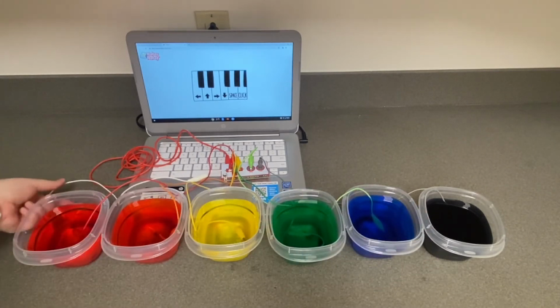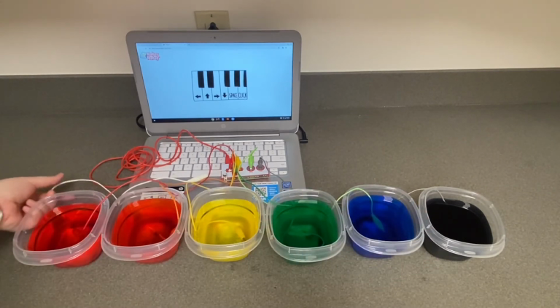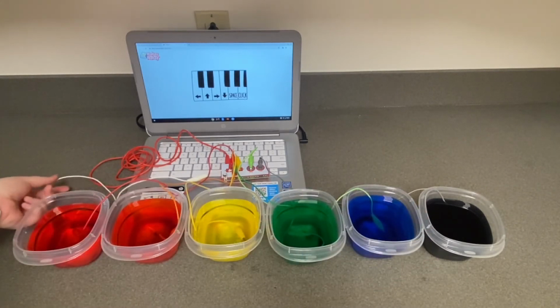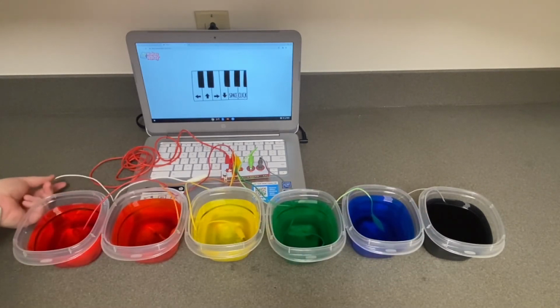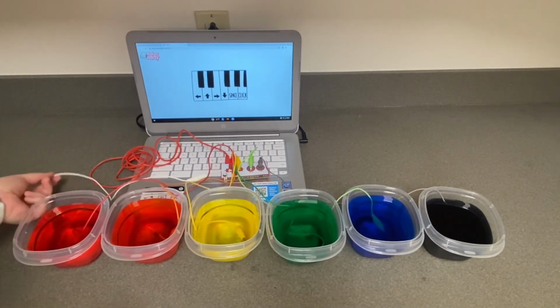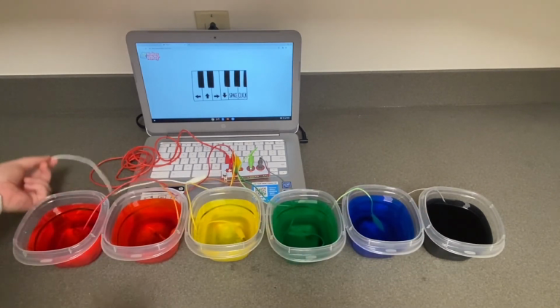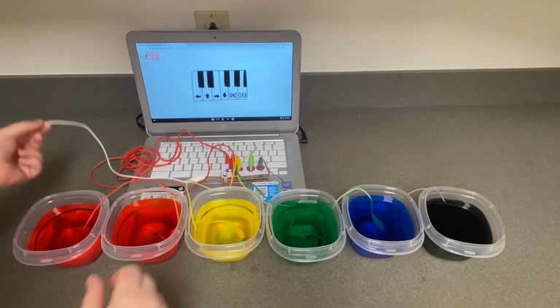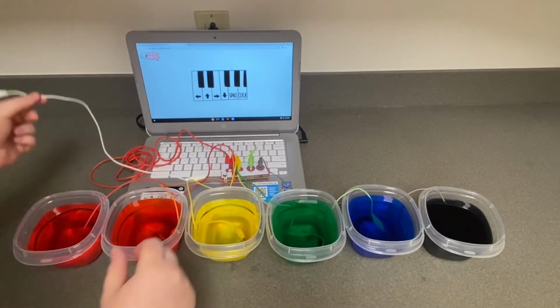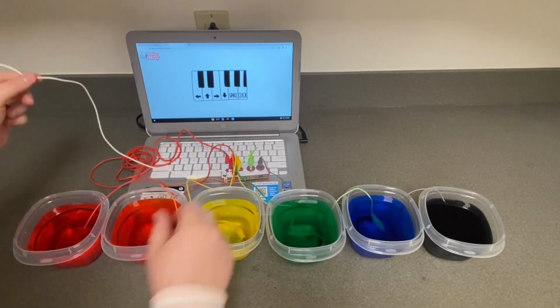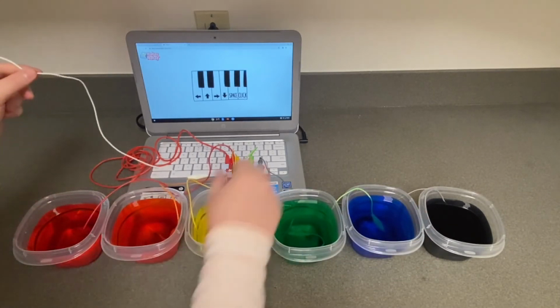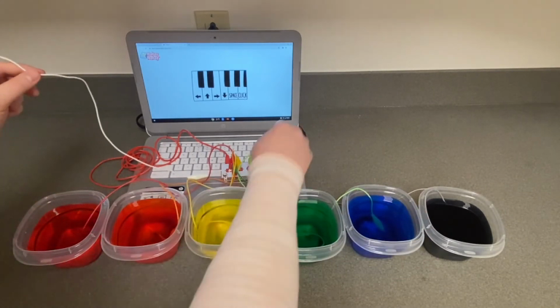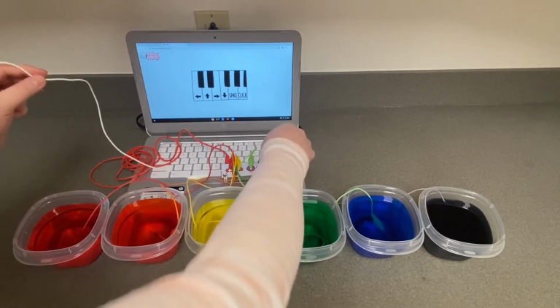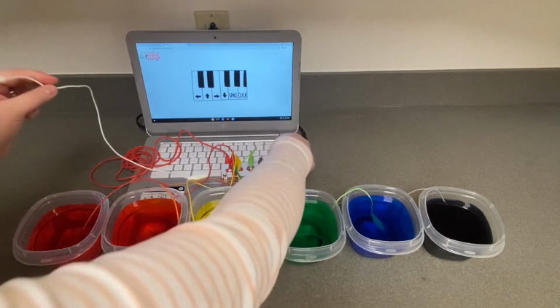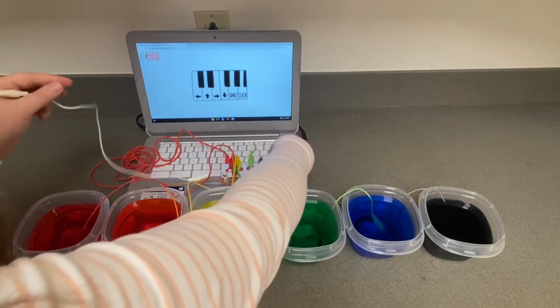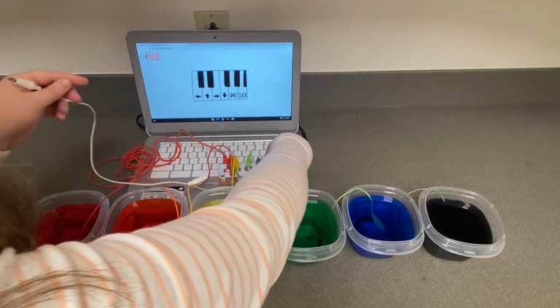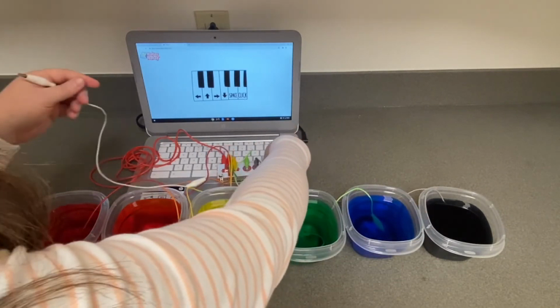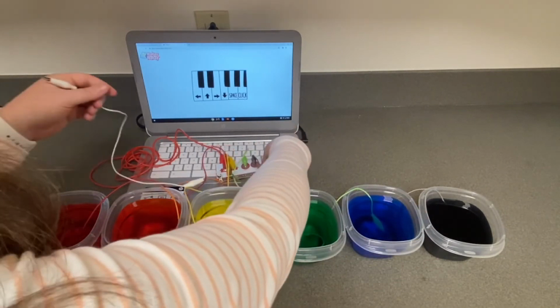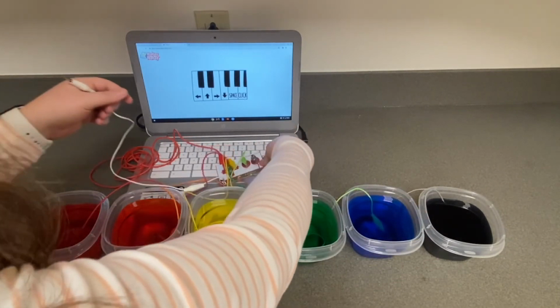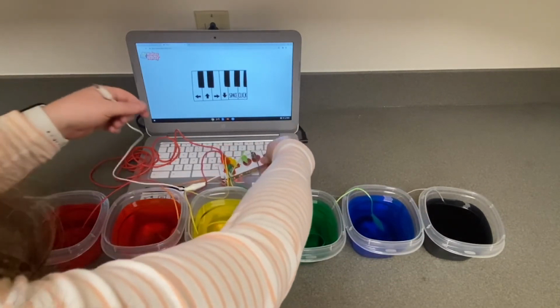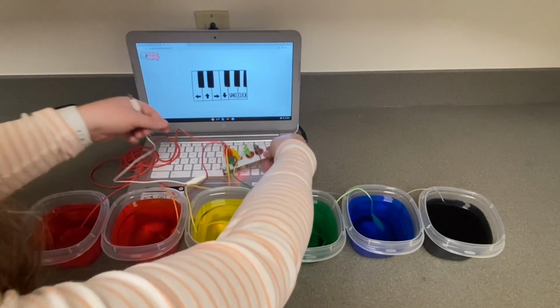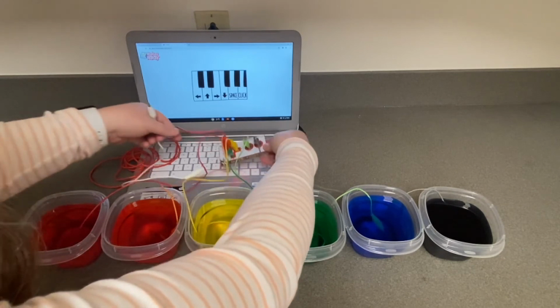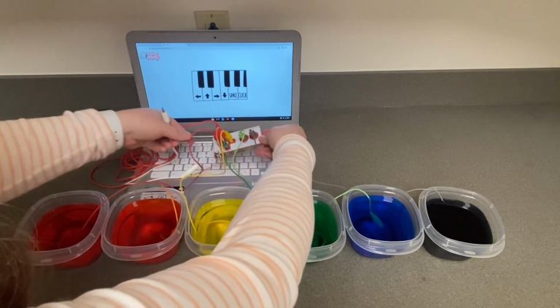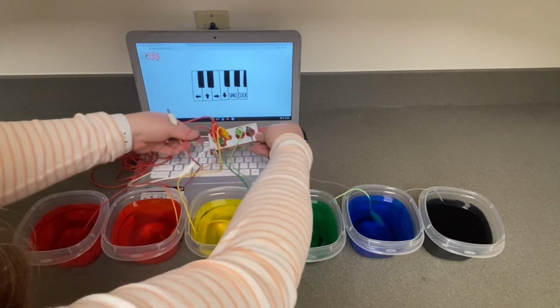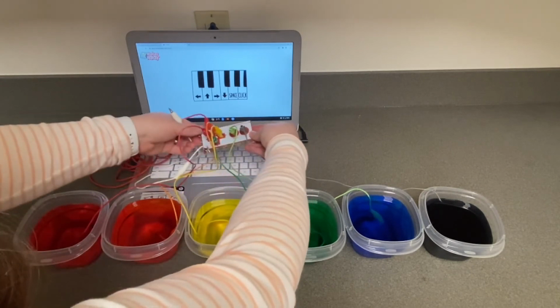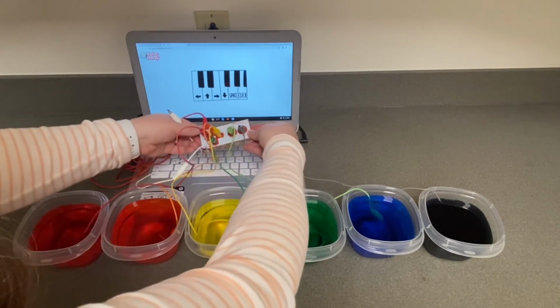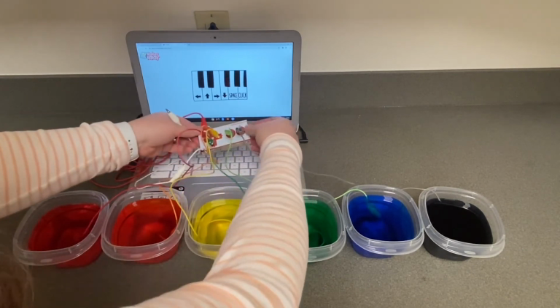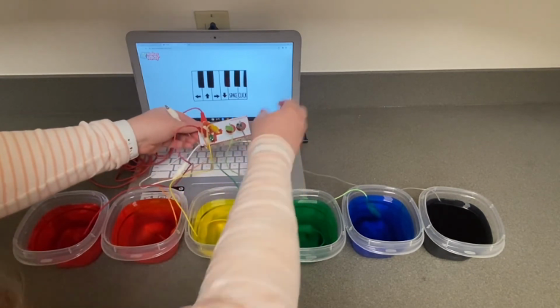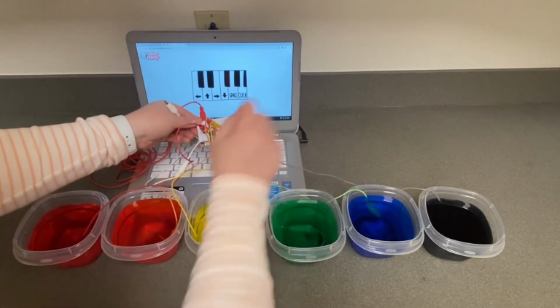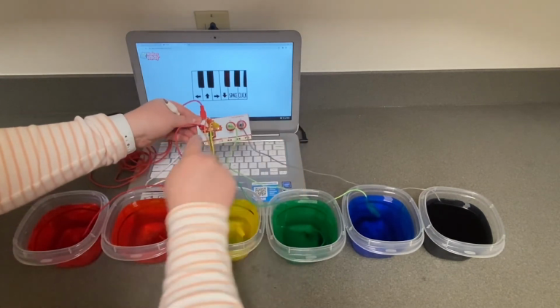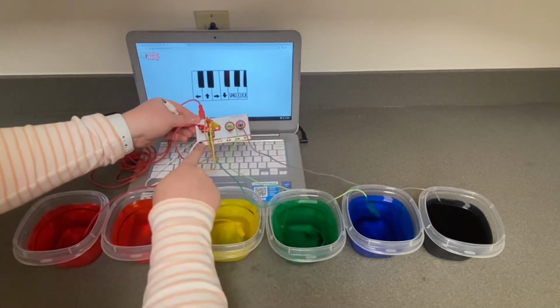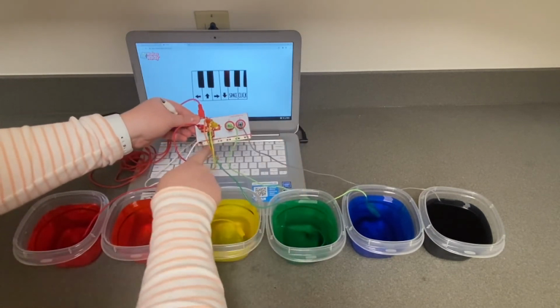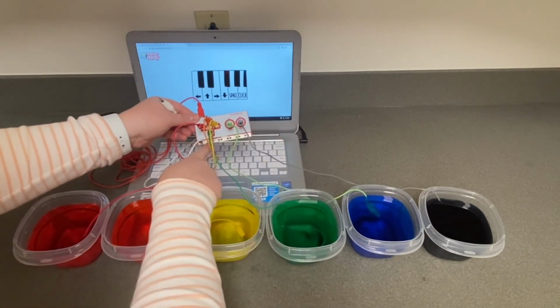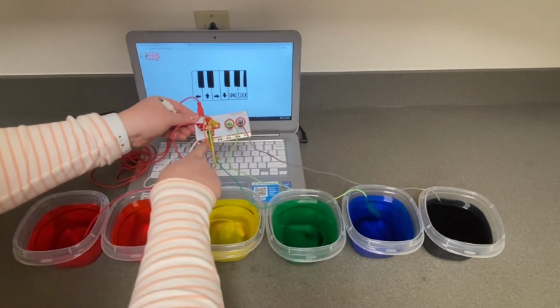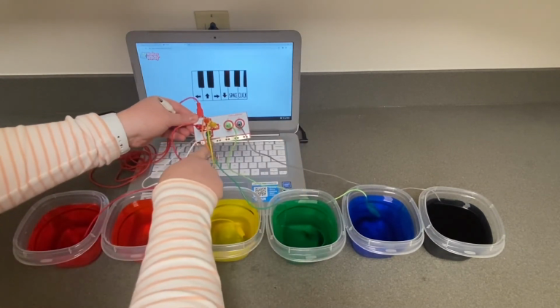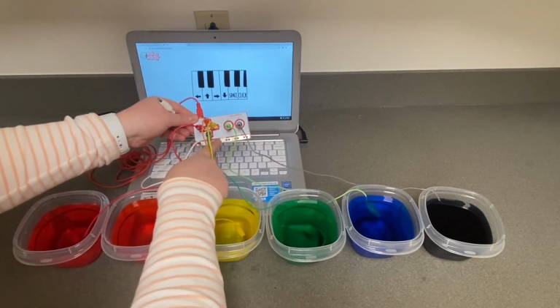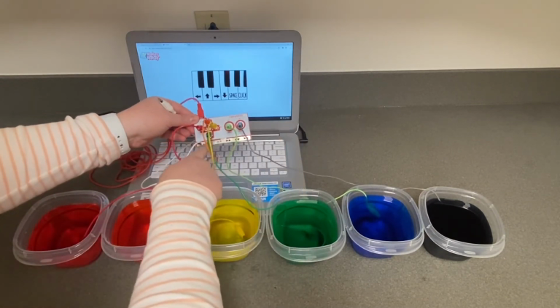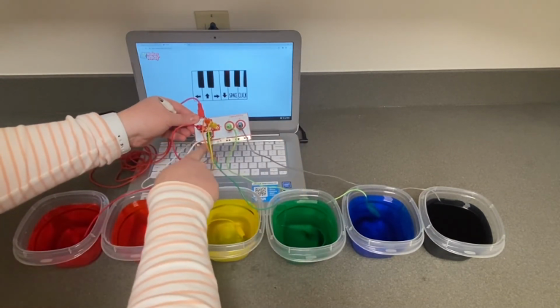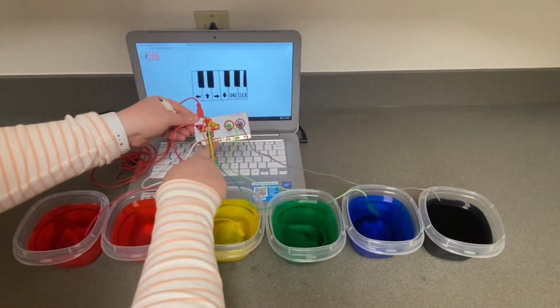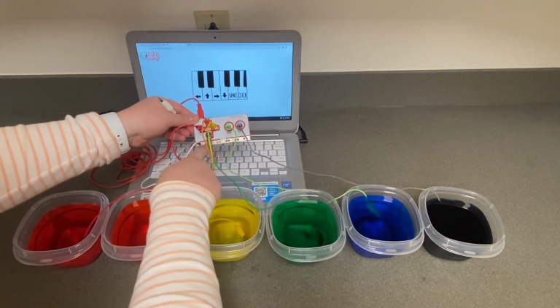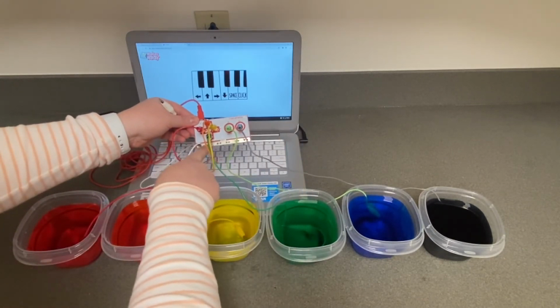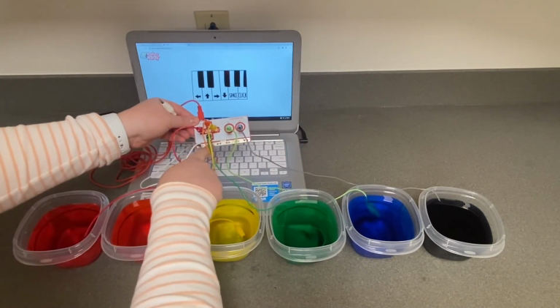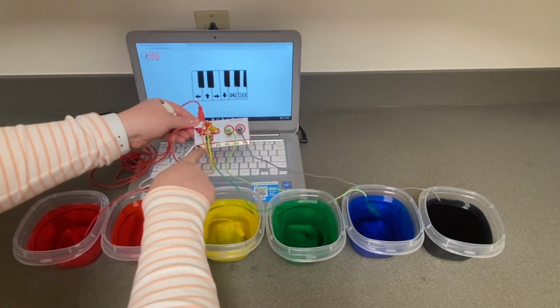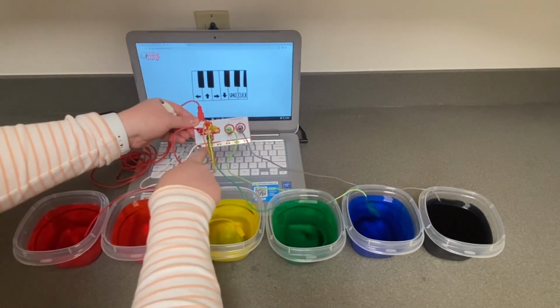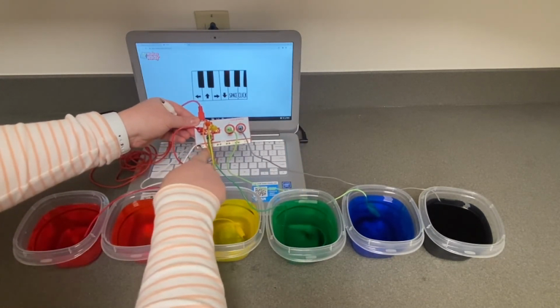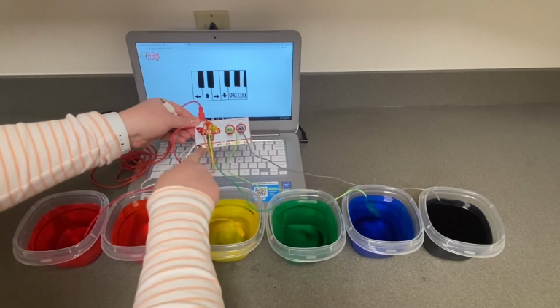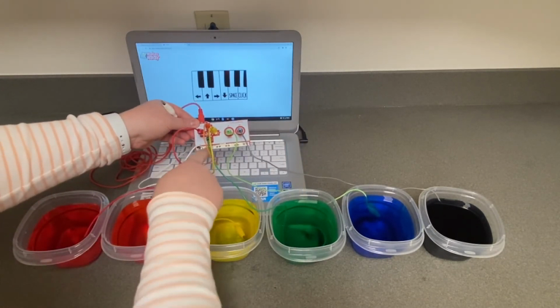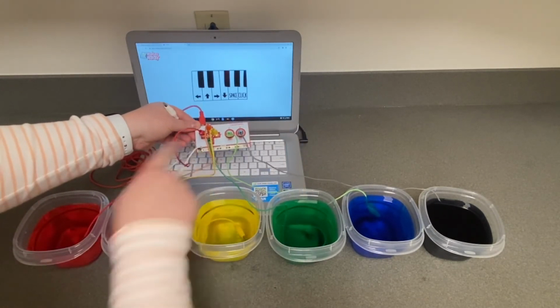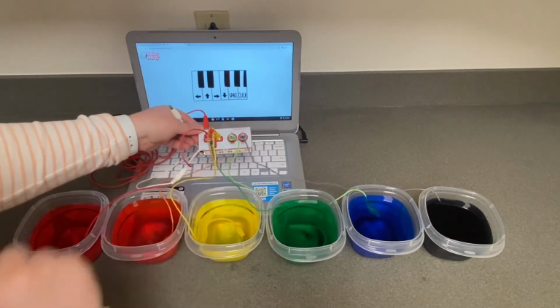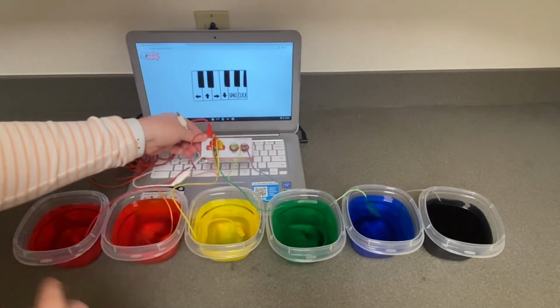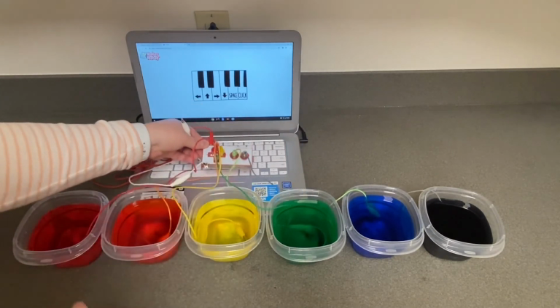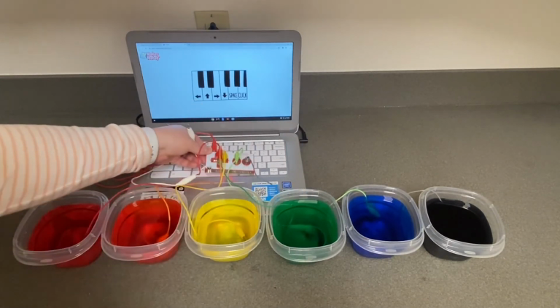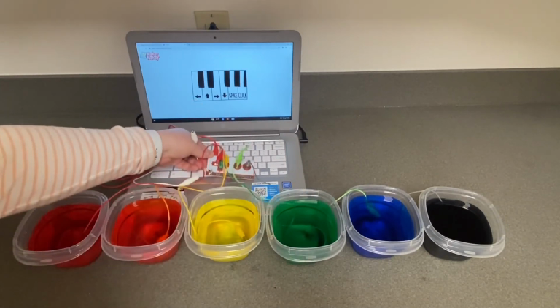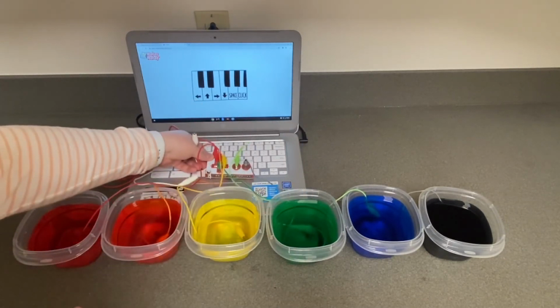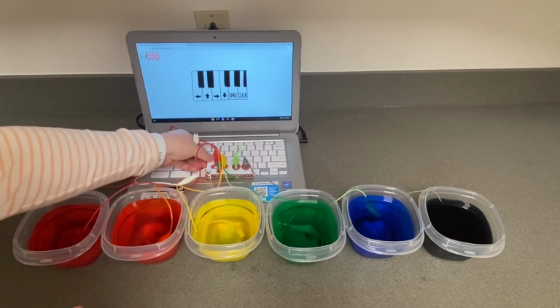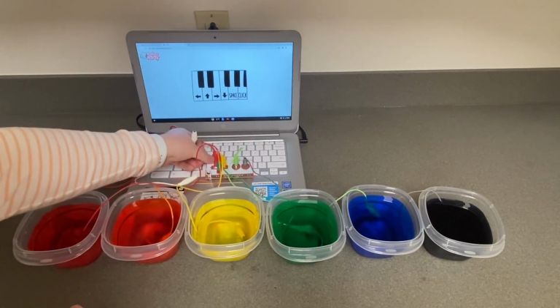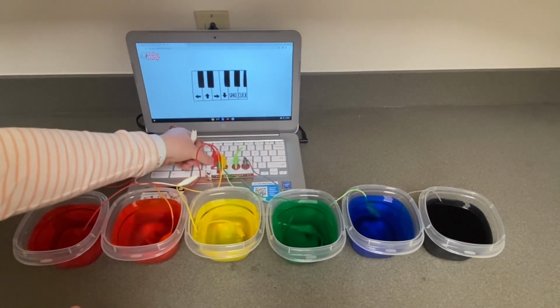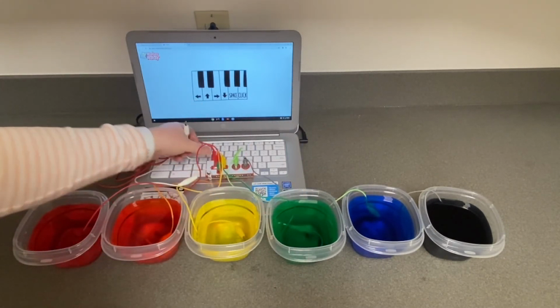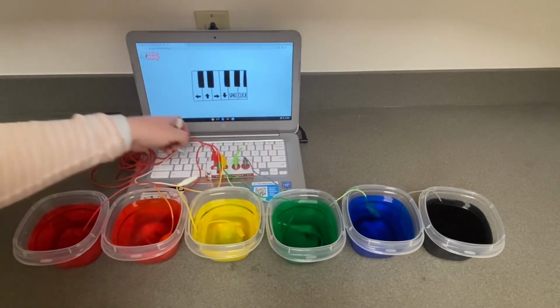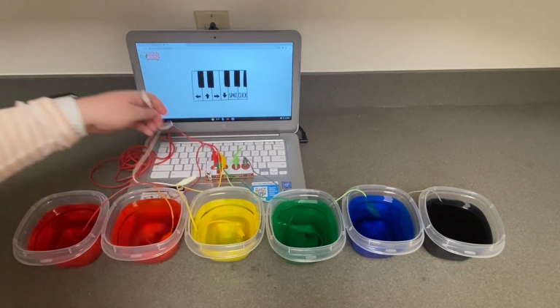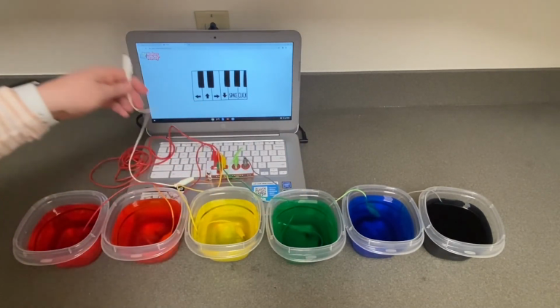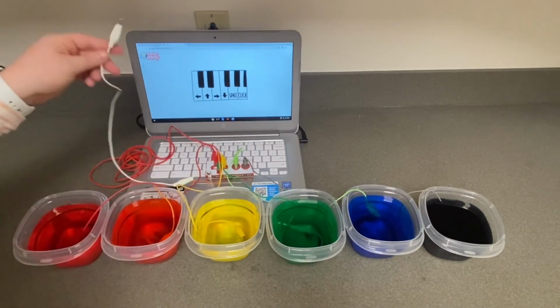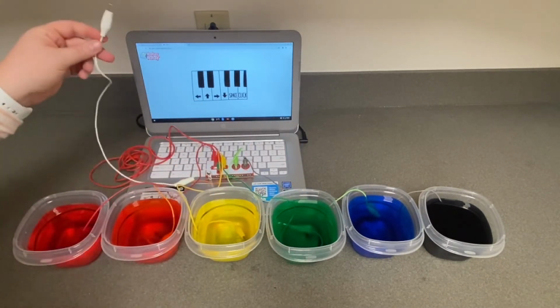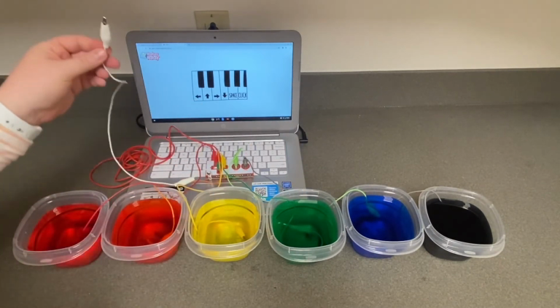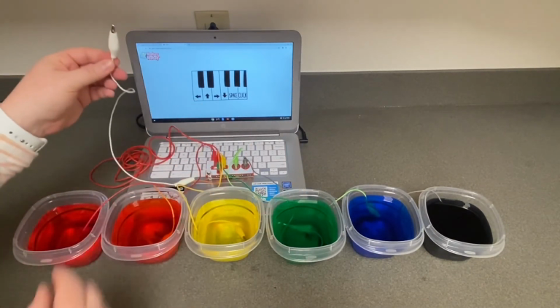Hold the alligator clip connected to Earth in your hand. Then use your other hand to dunk your fingers in each bowl of water and see what happens.